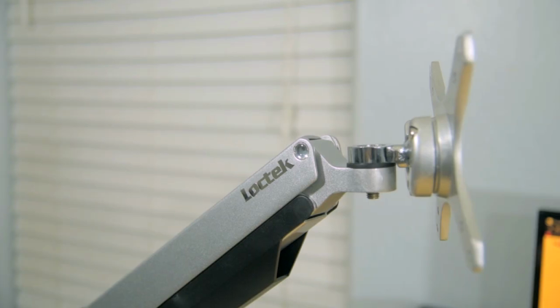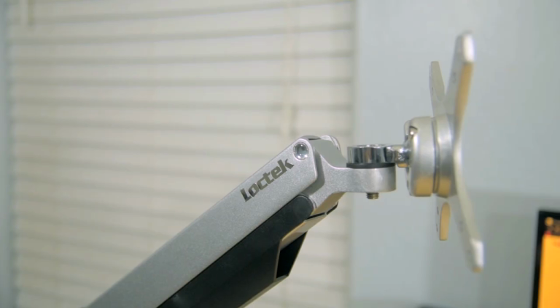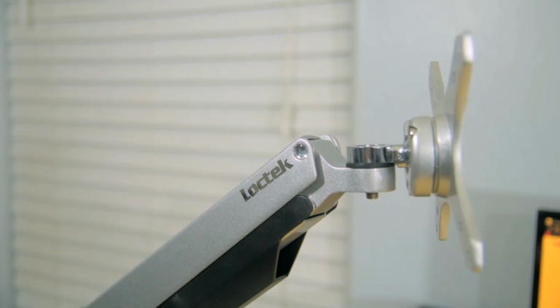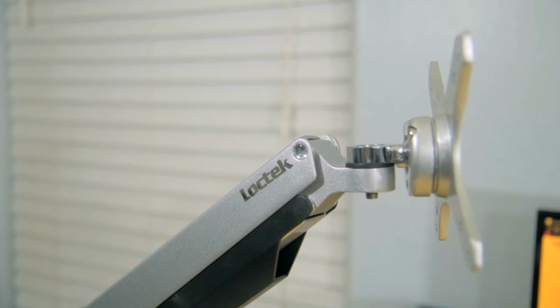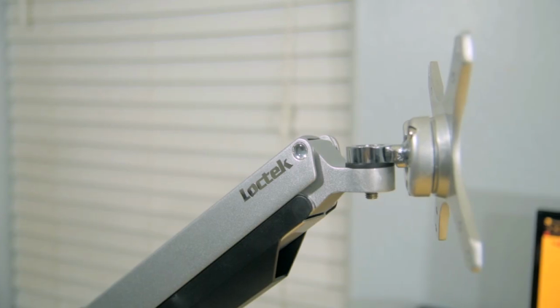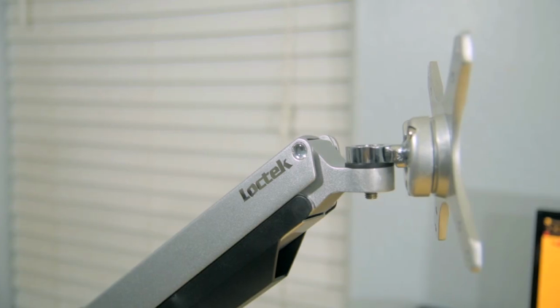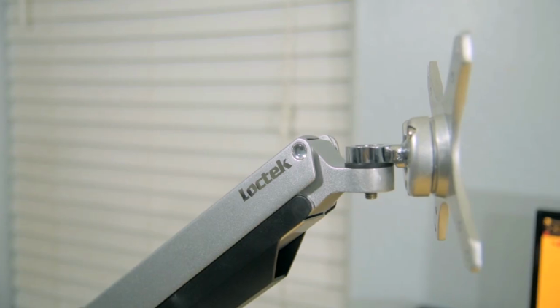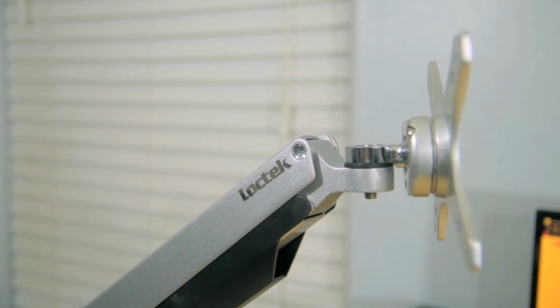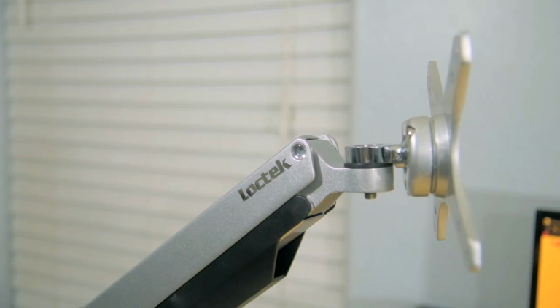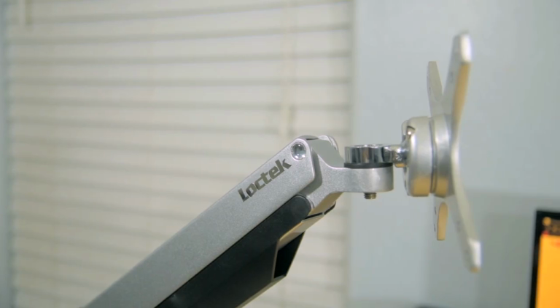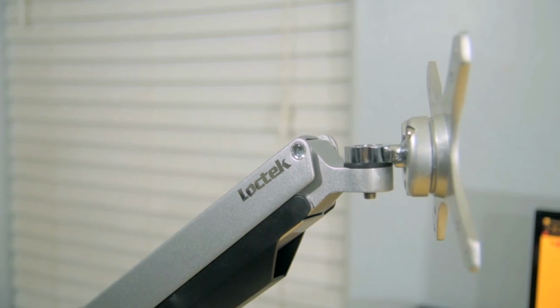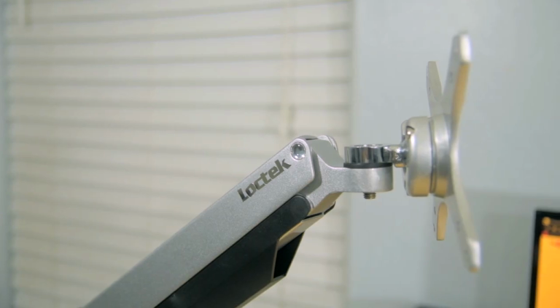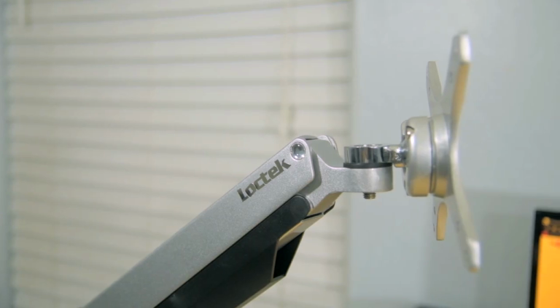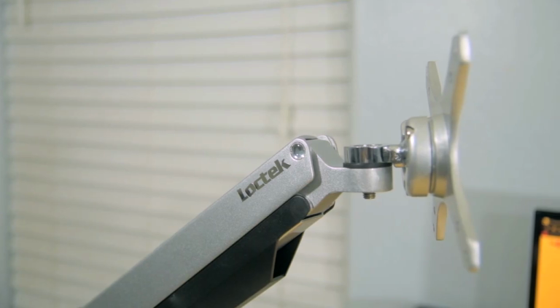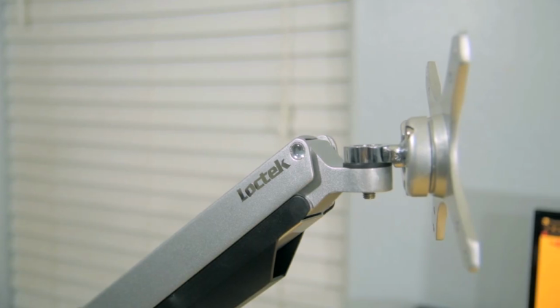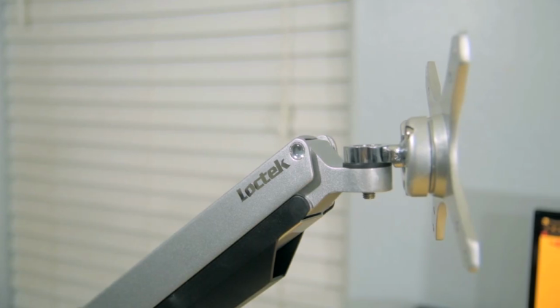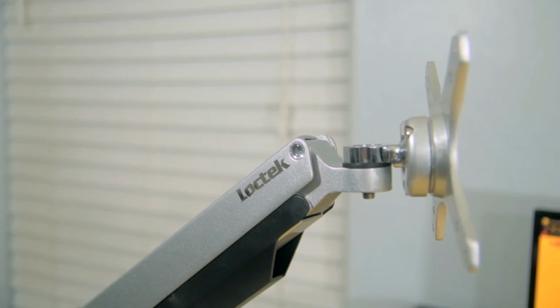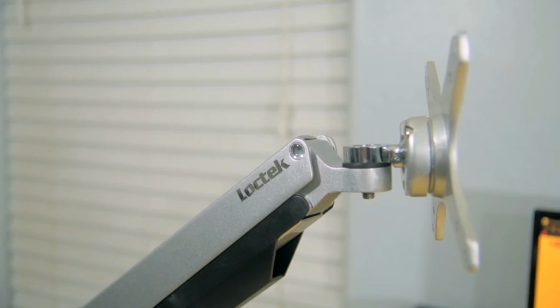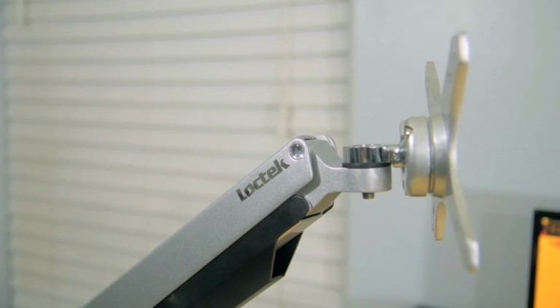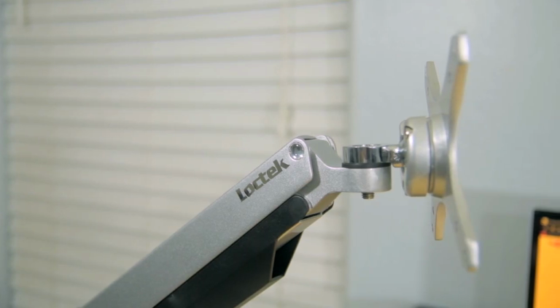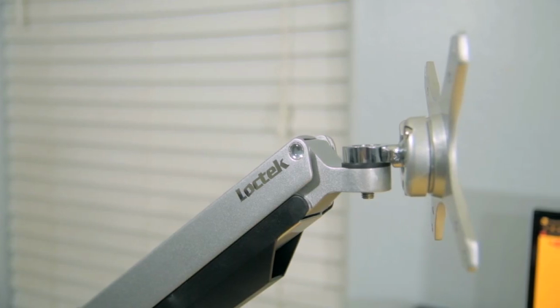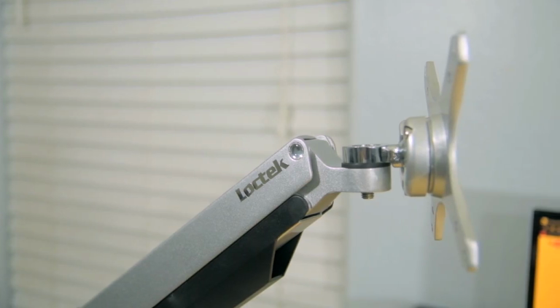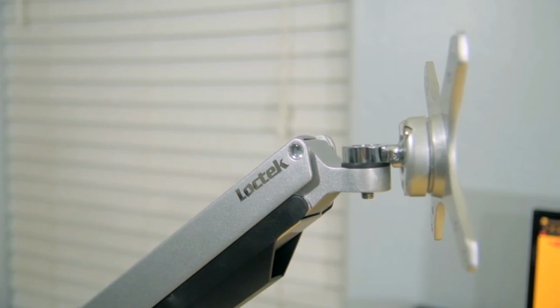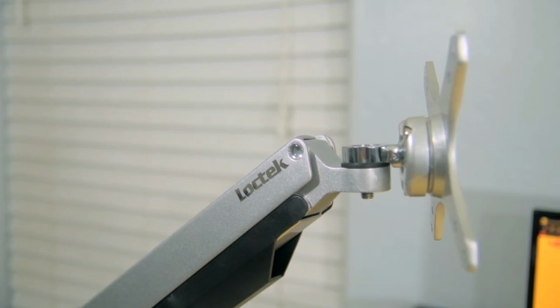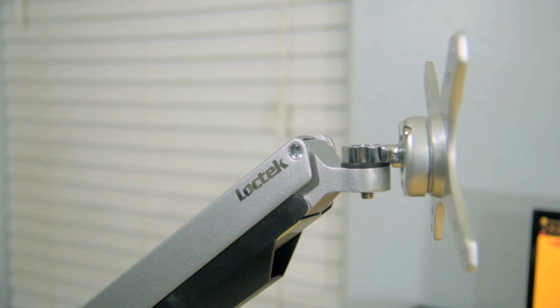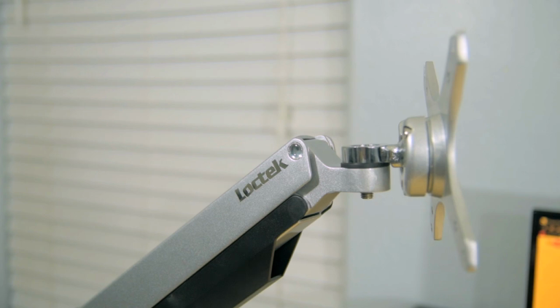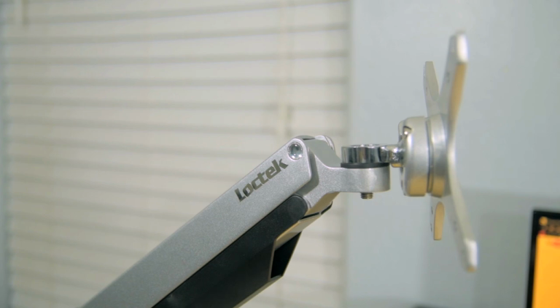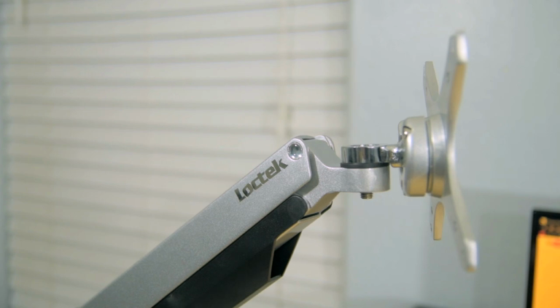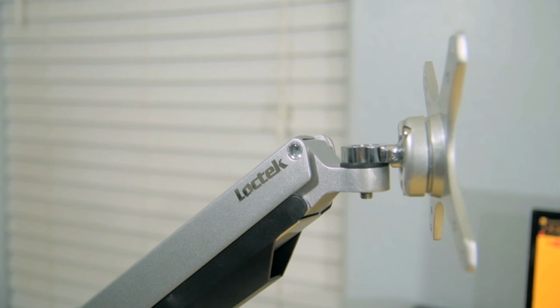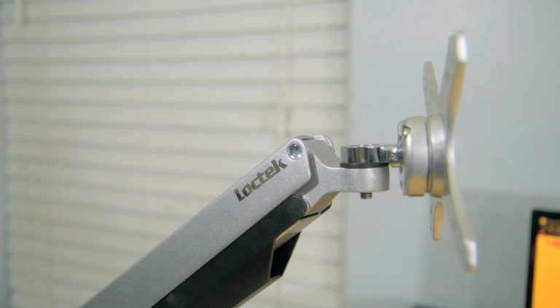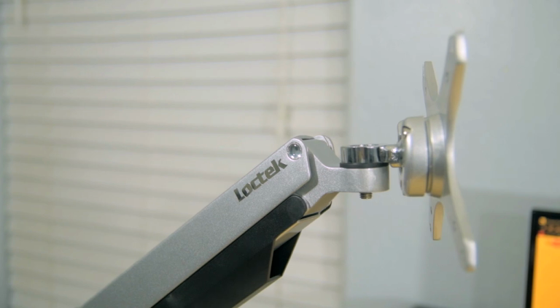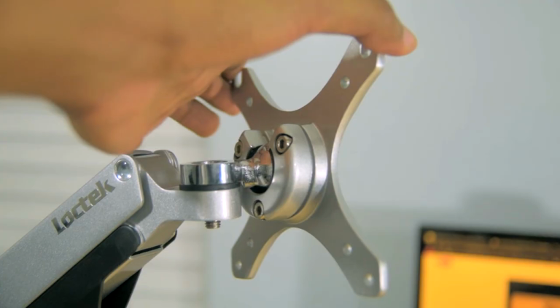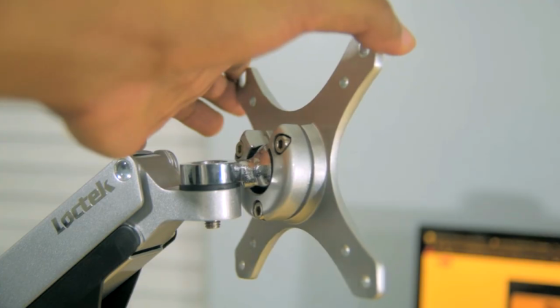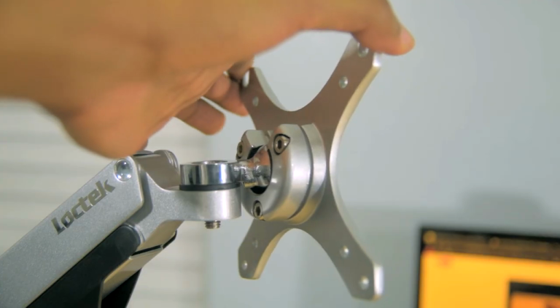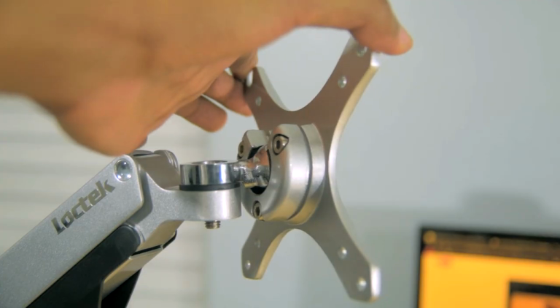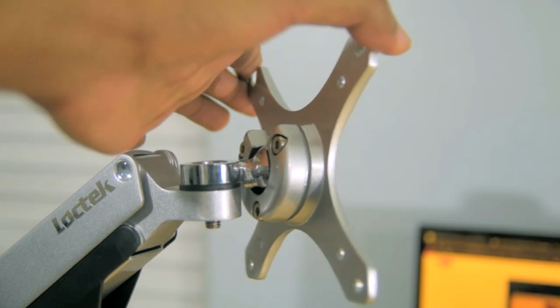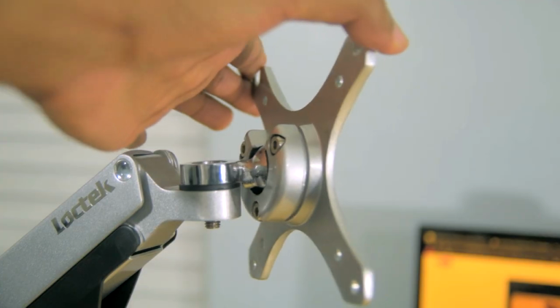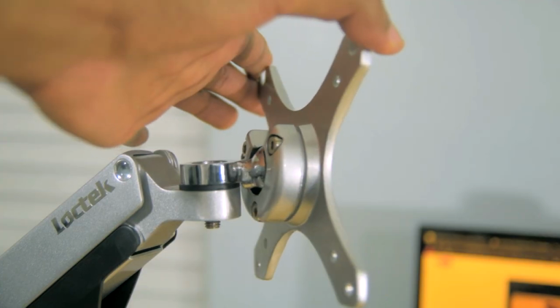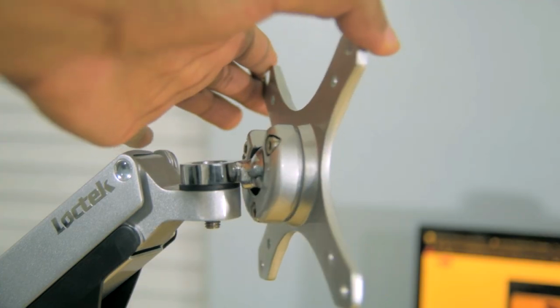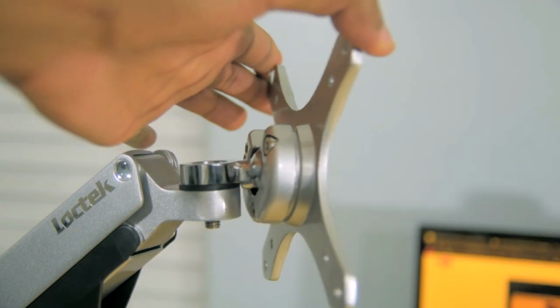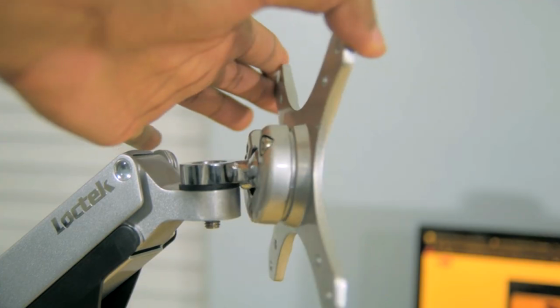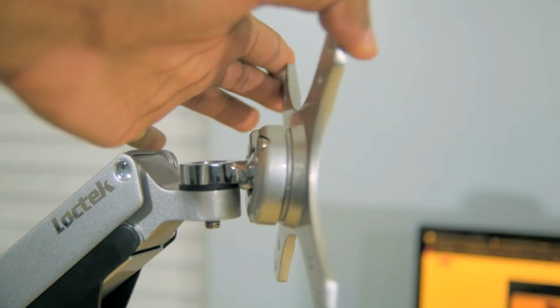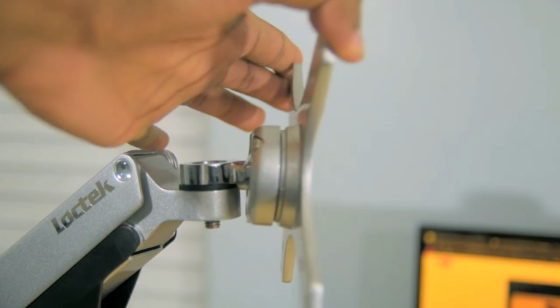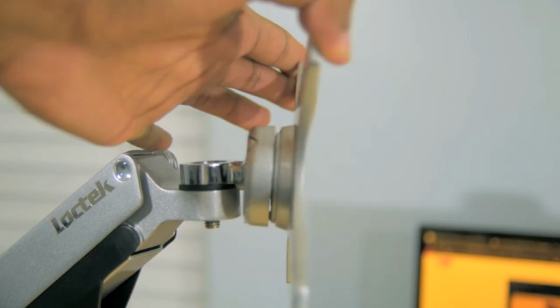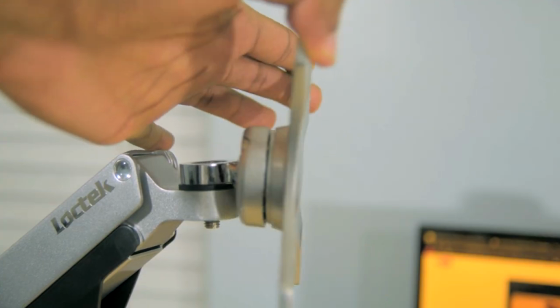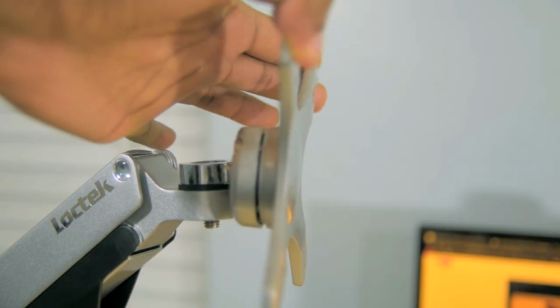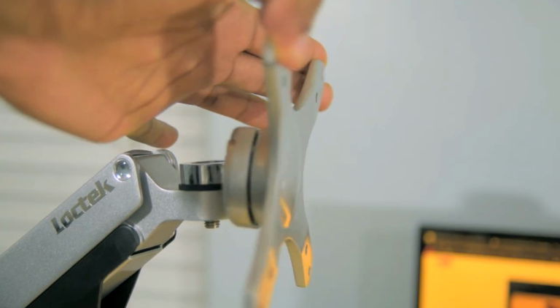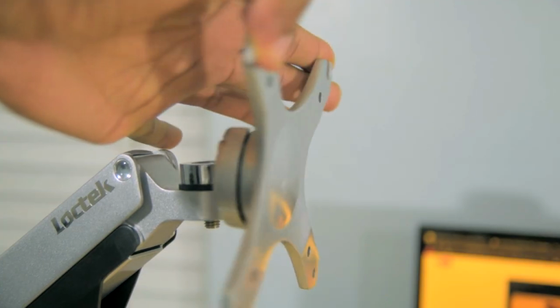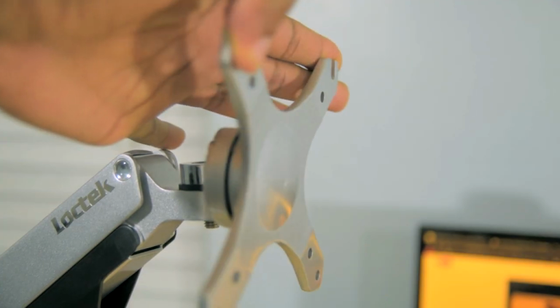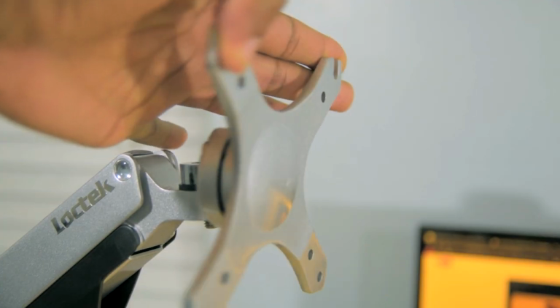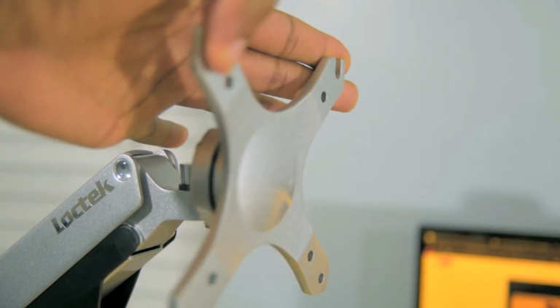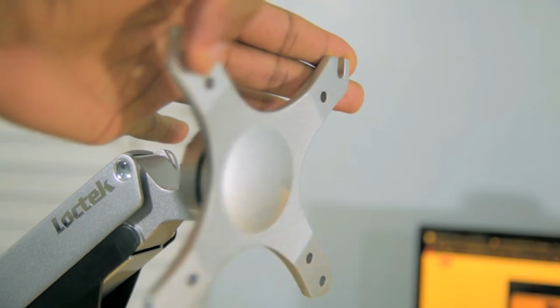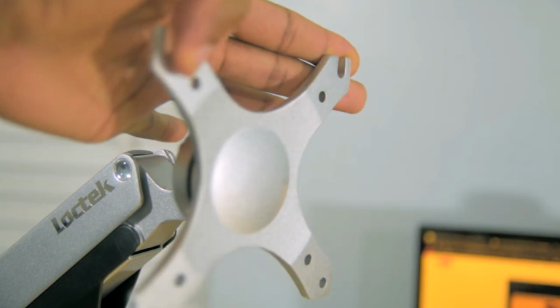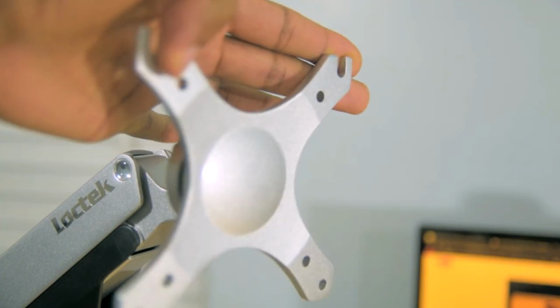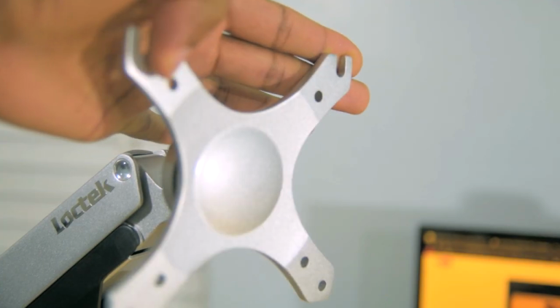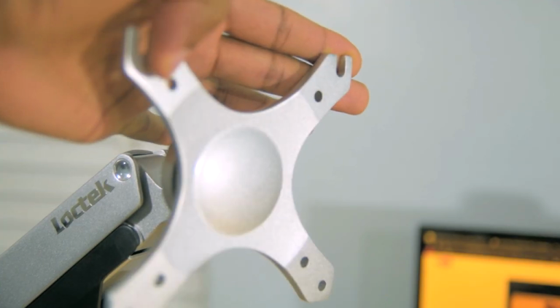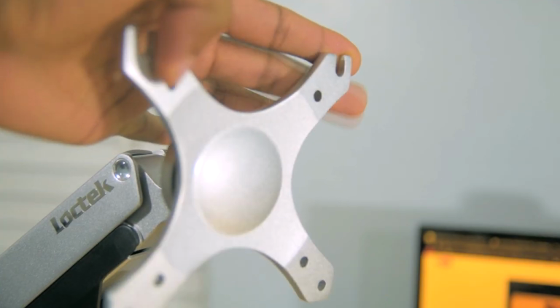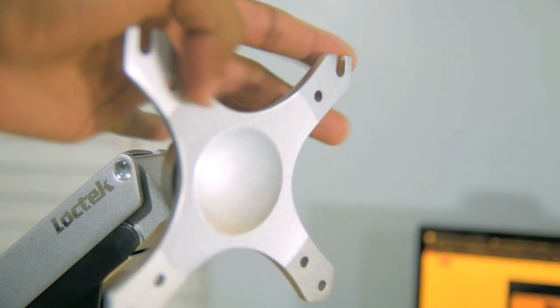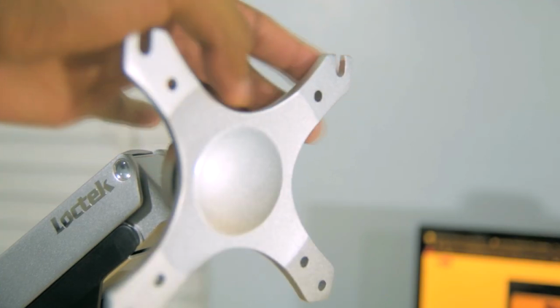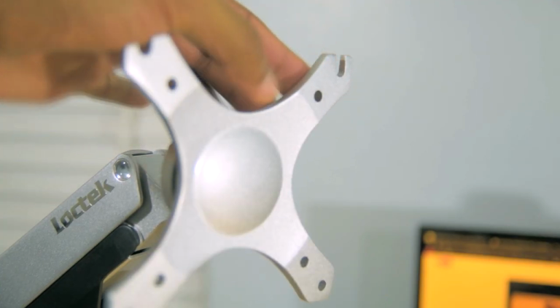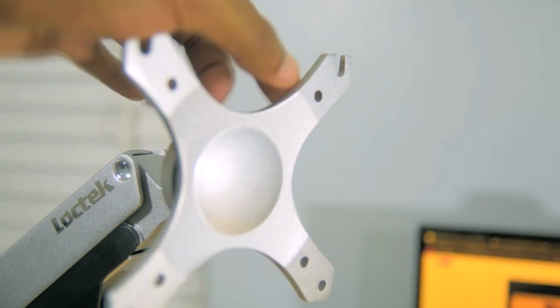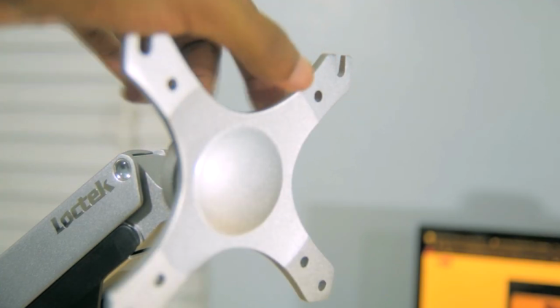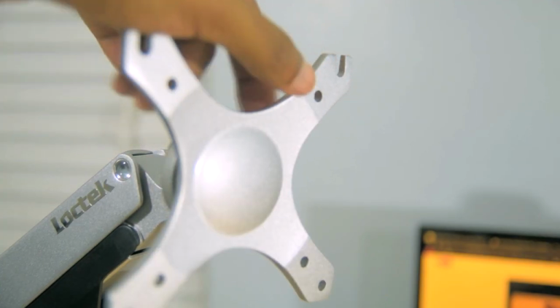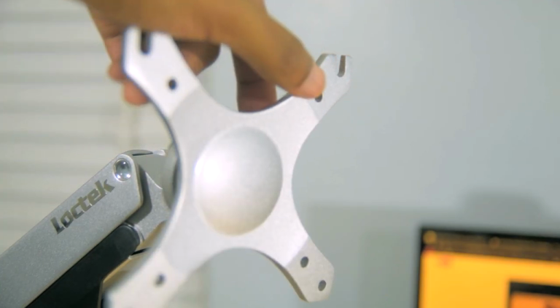You also get 90 degrees of swivel at the joint just before the ball joint, which will allow you to kind of fine-tune your monitor placement.